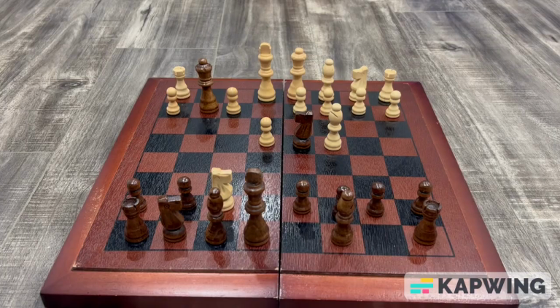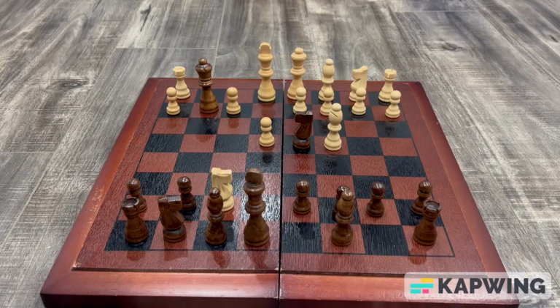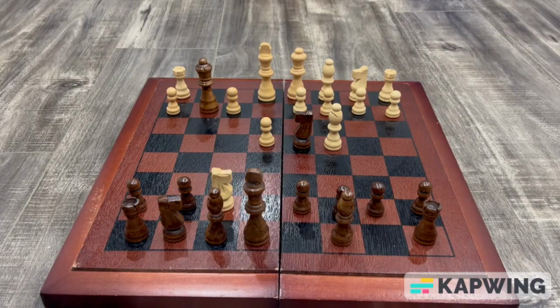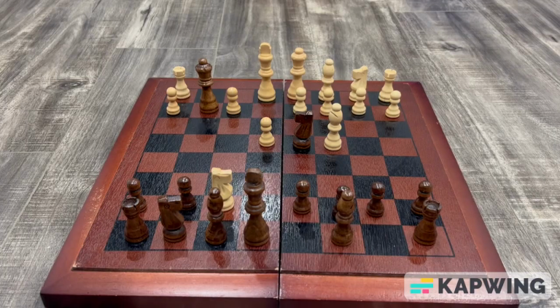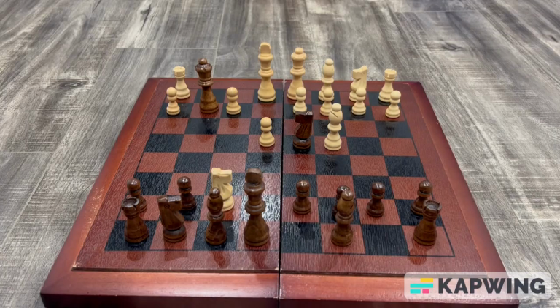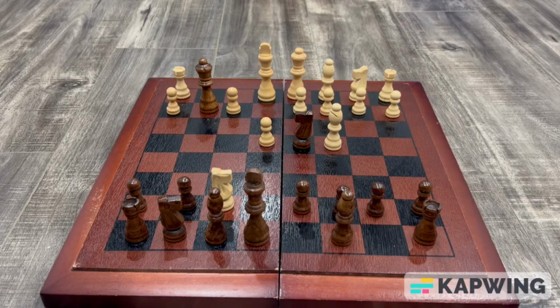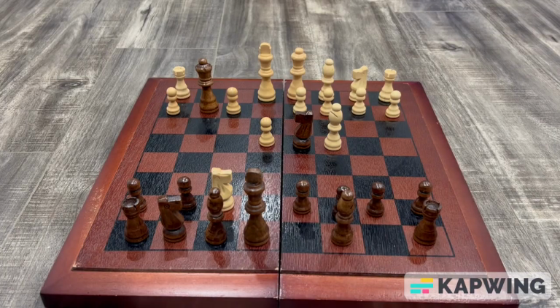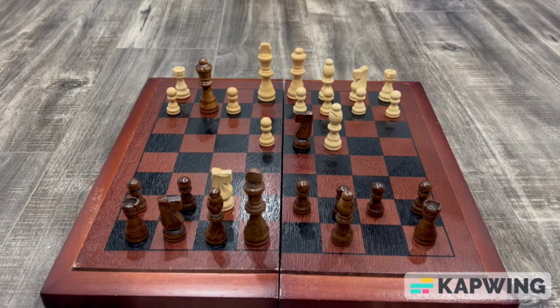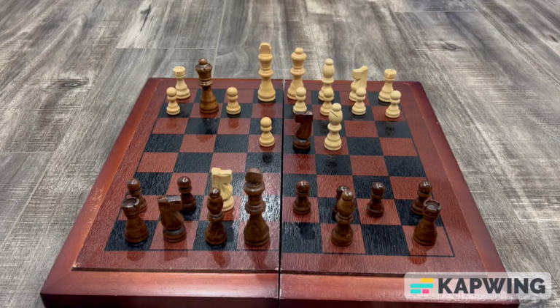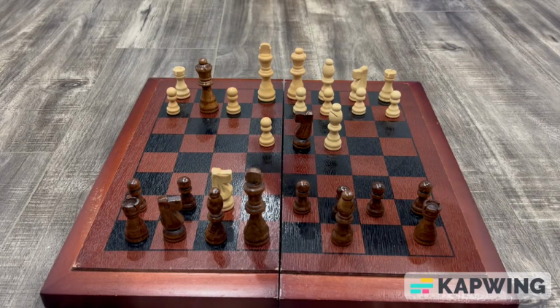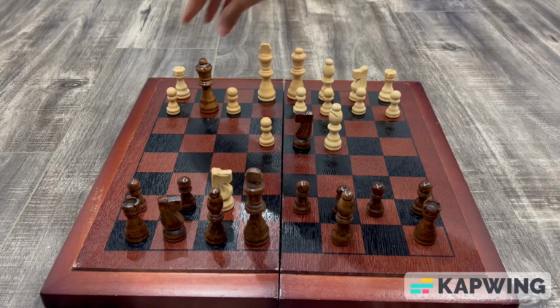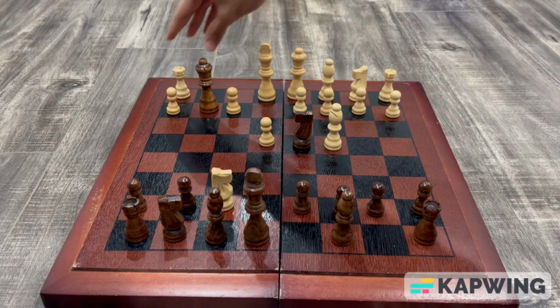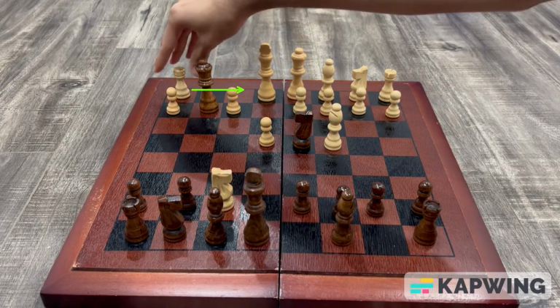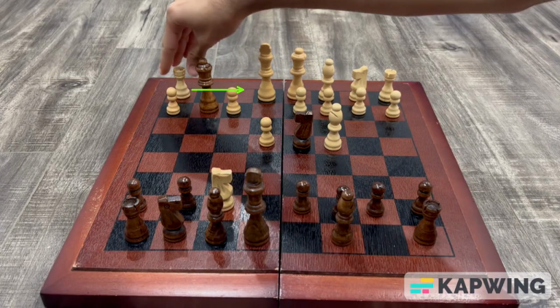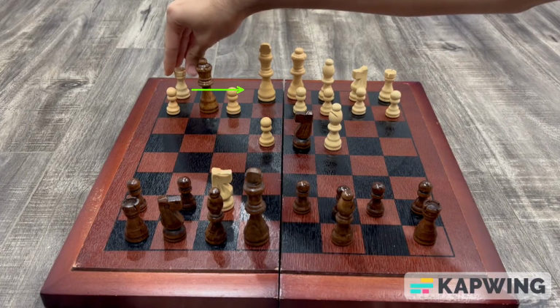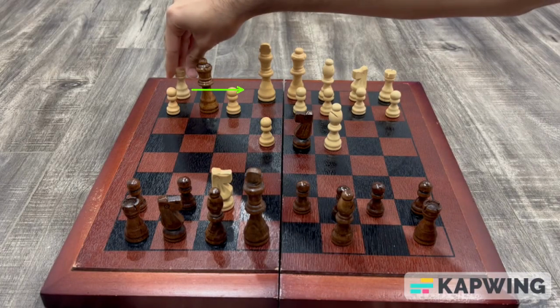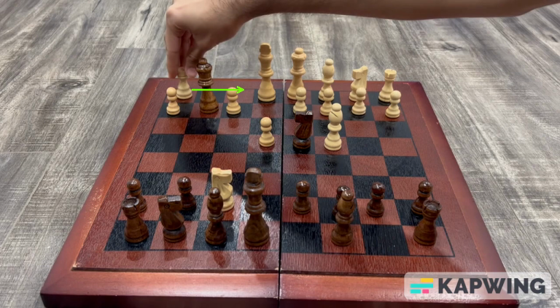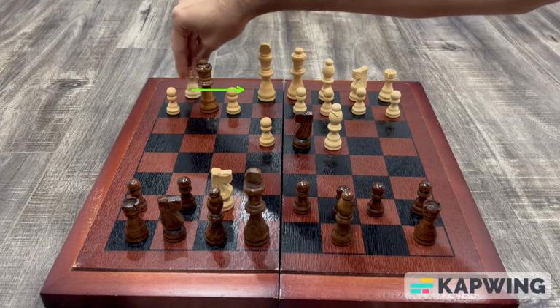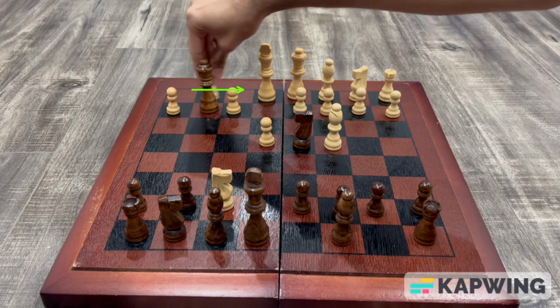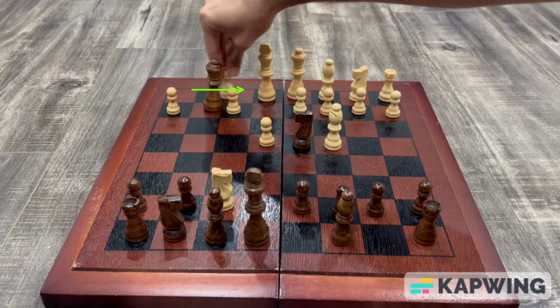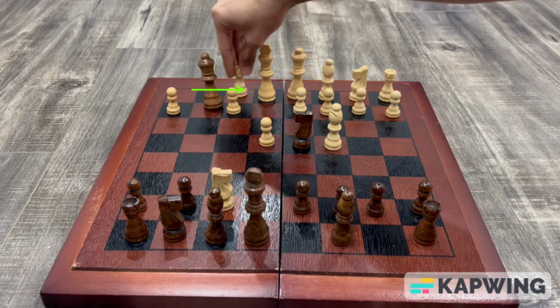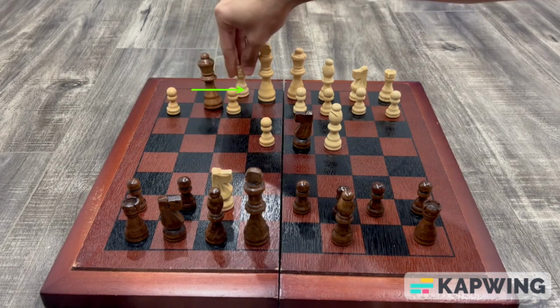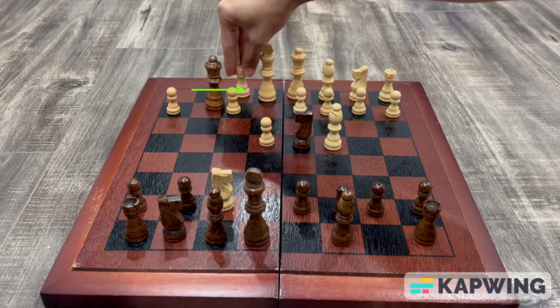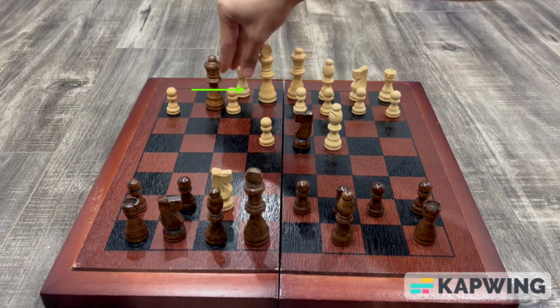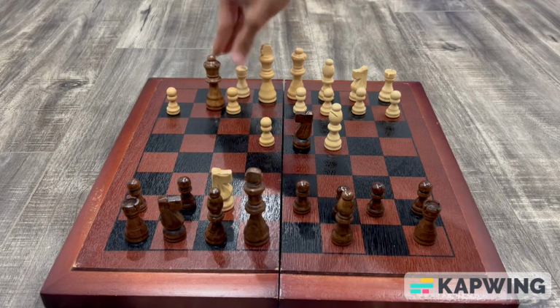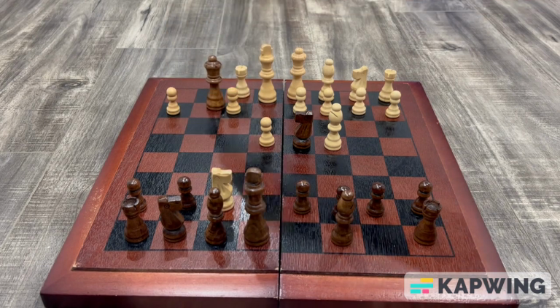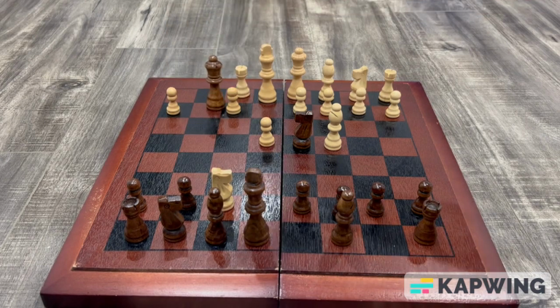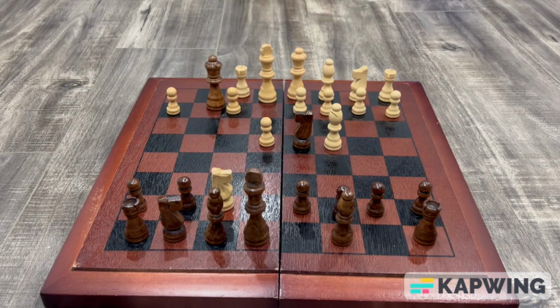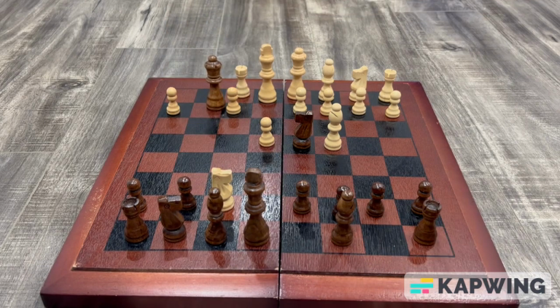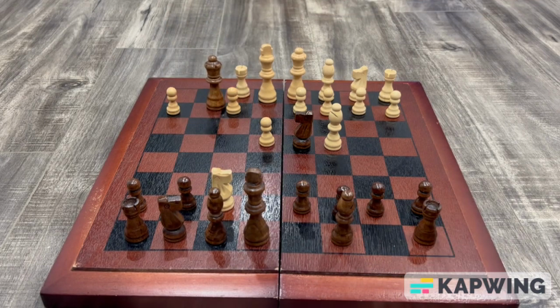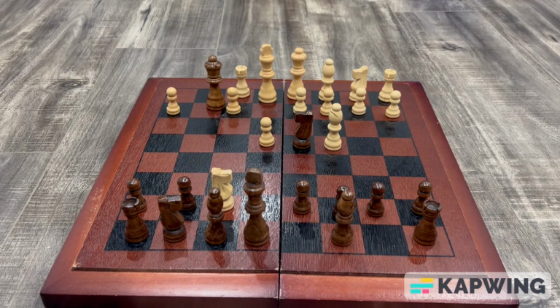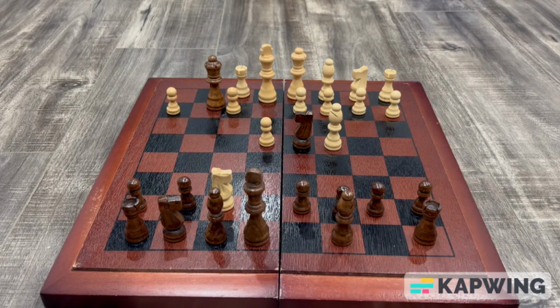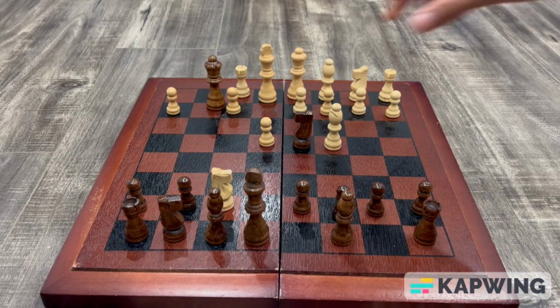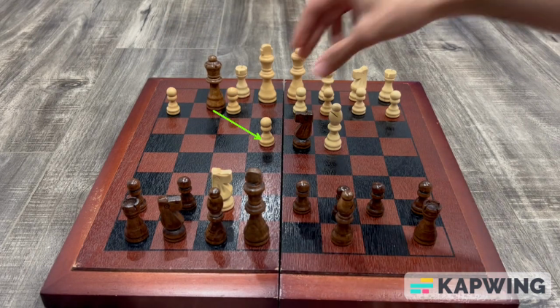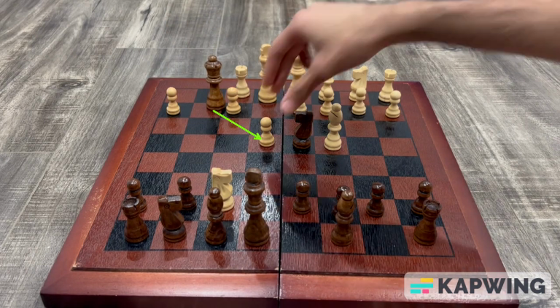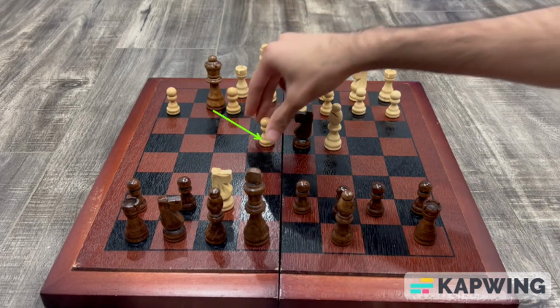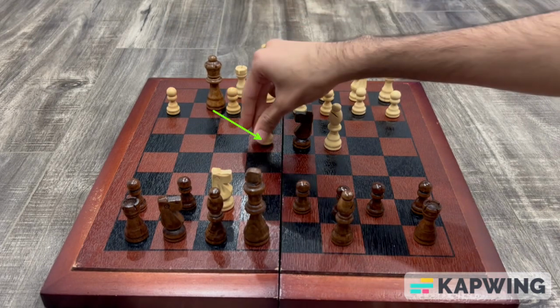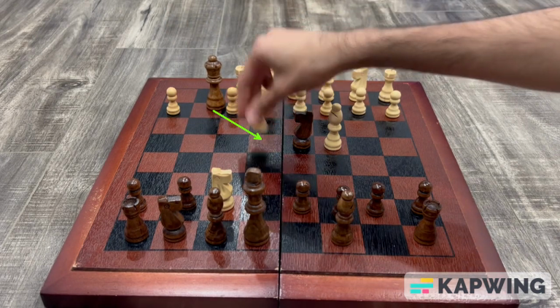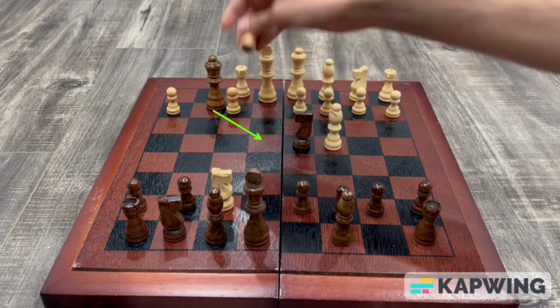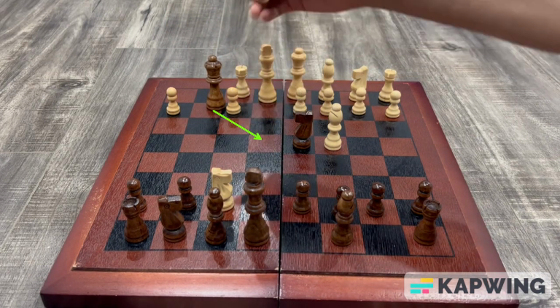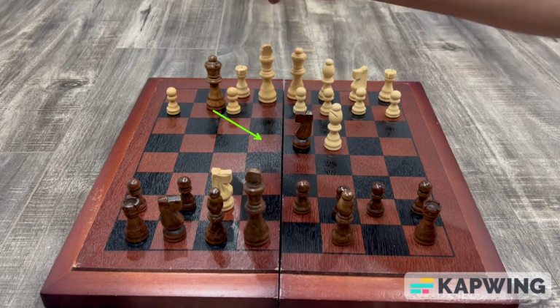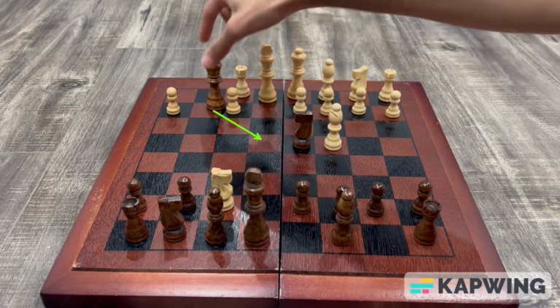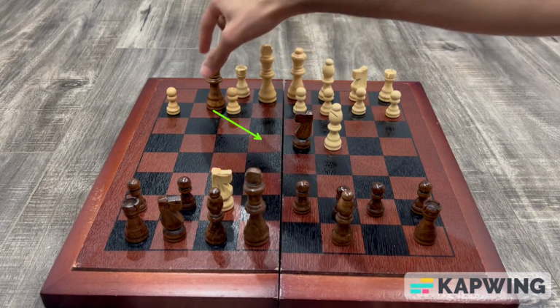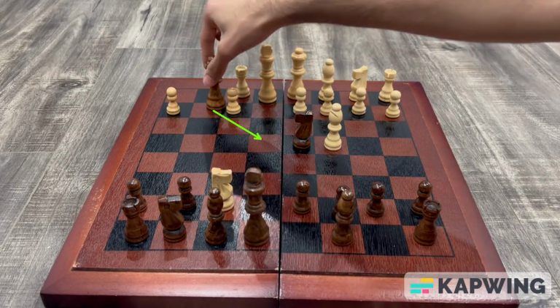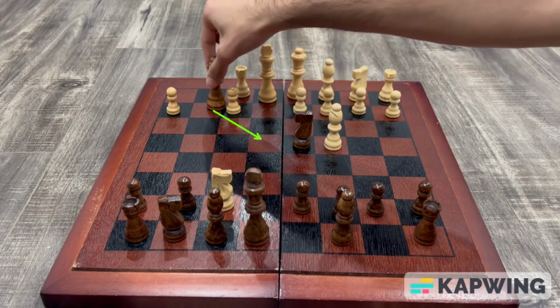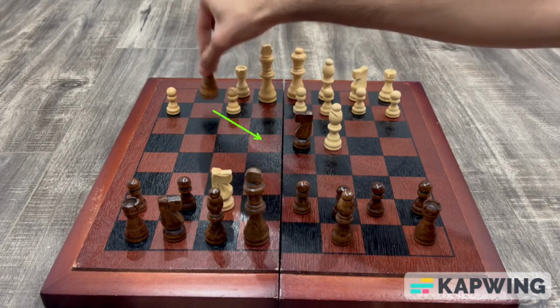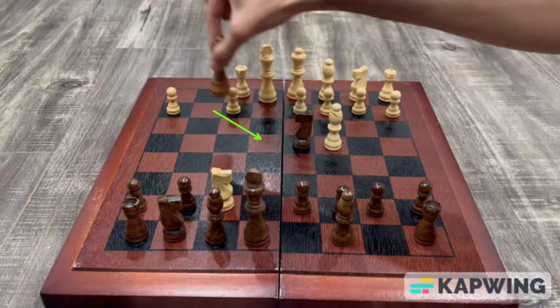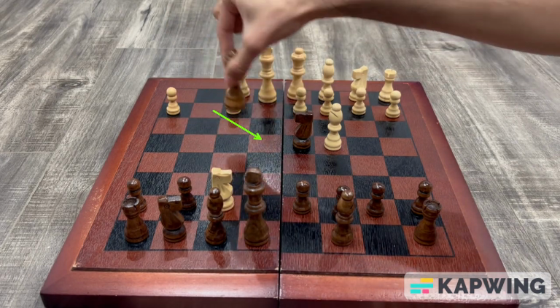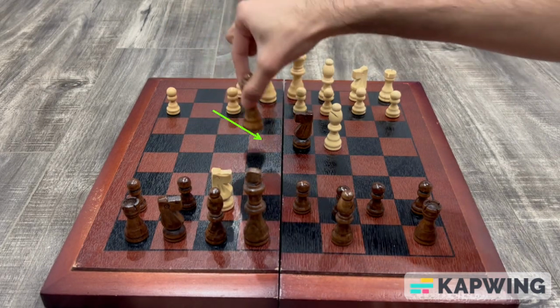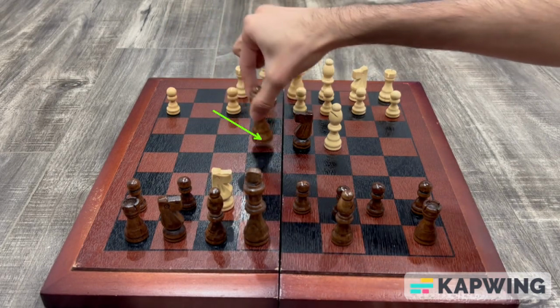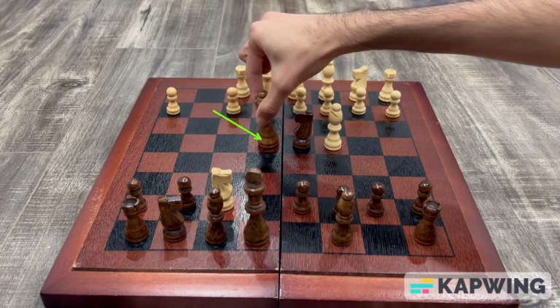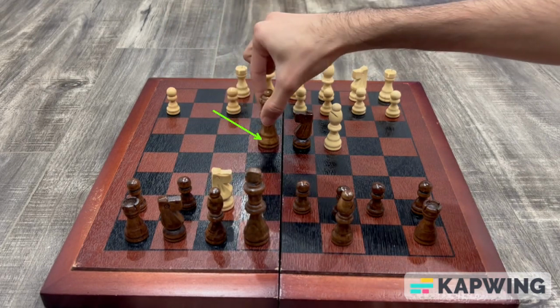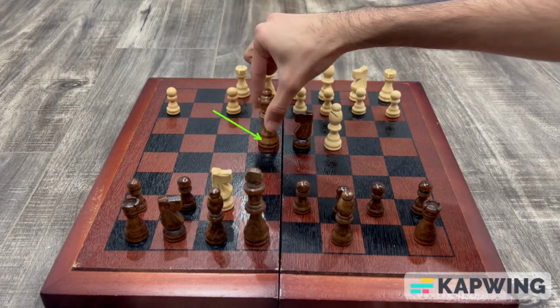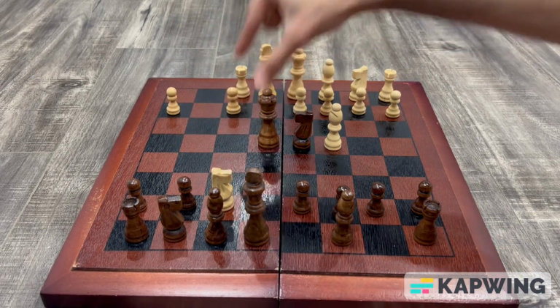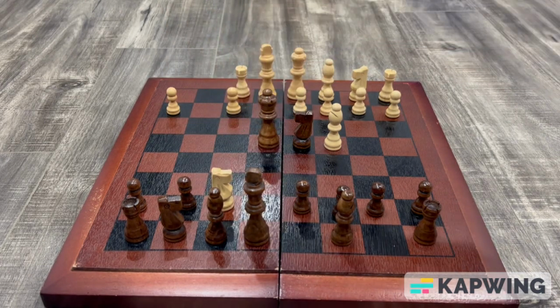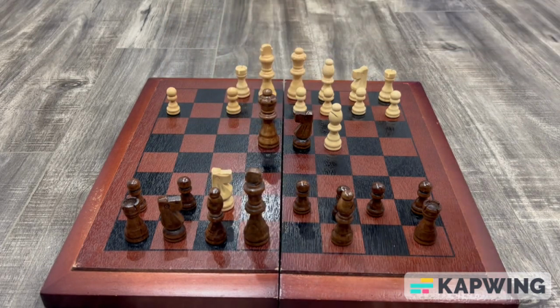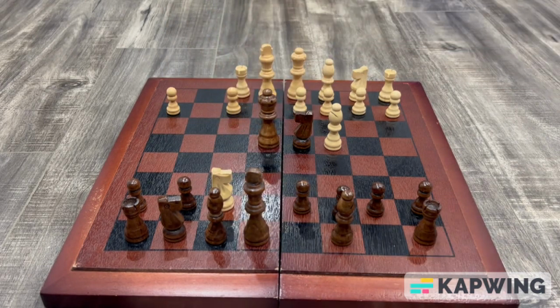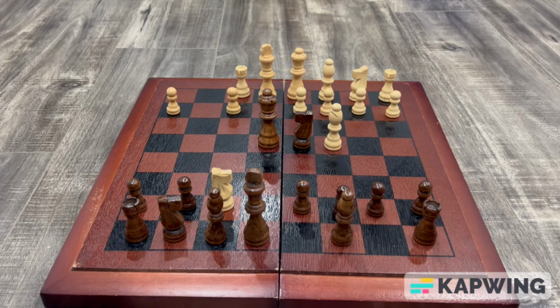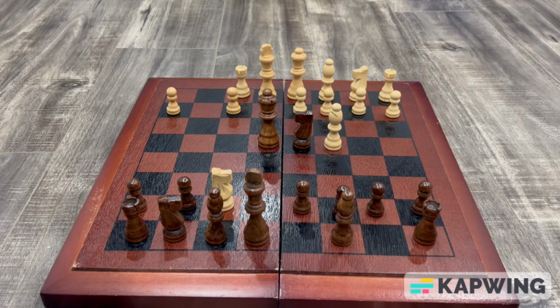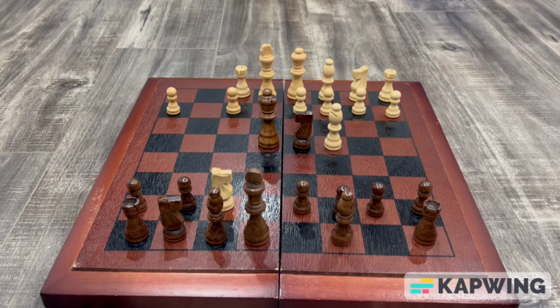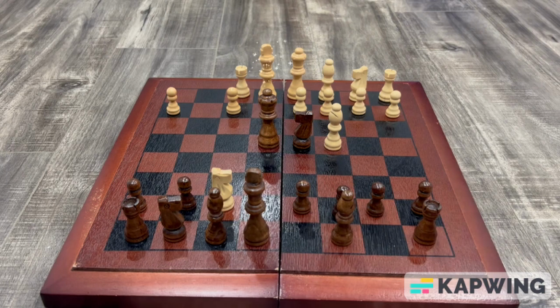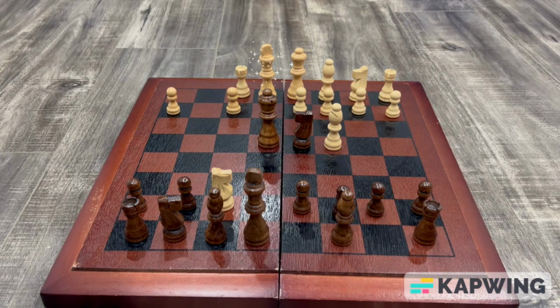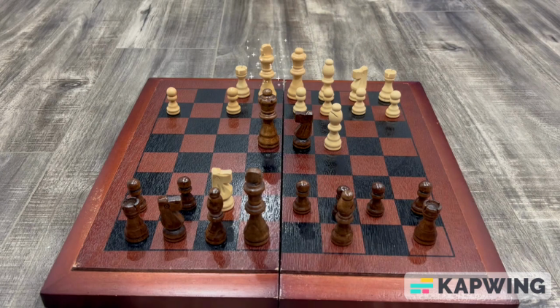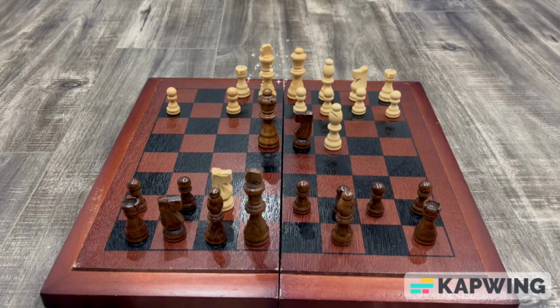Your opponent will have to save the rook by moving it to f1, but you will simply capture their pawn on e4 giving their king a check.